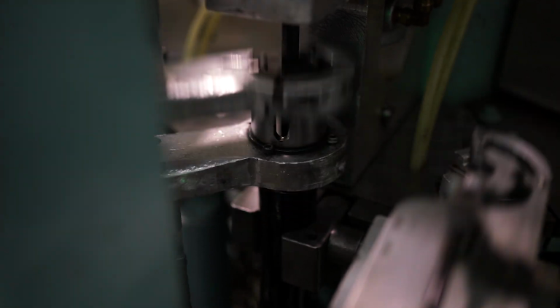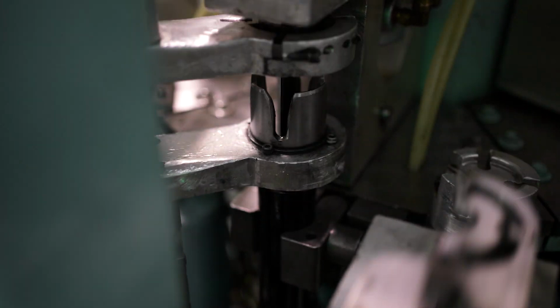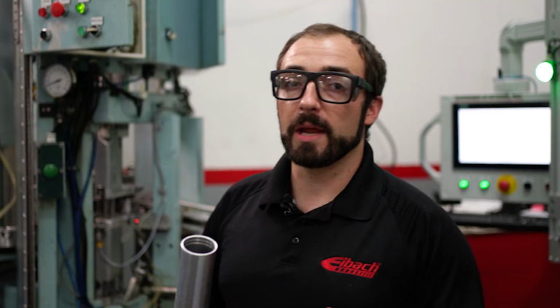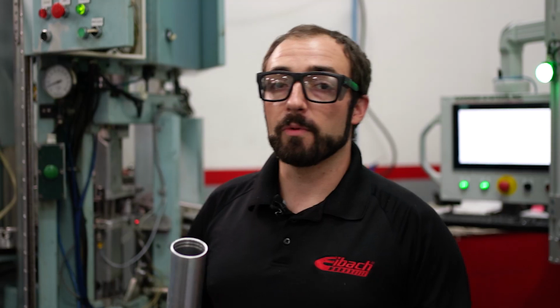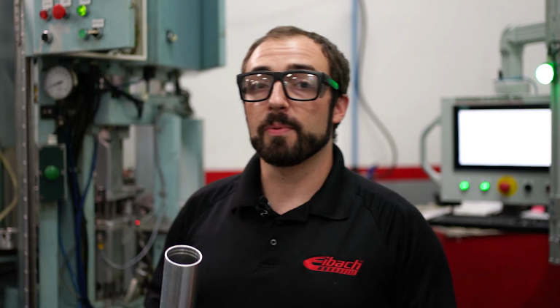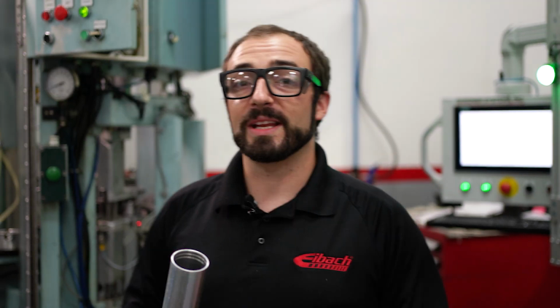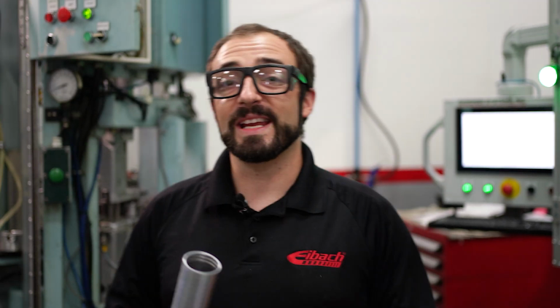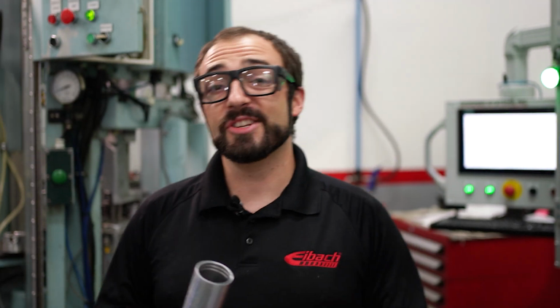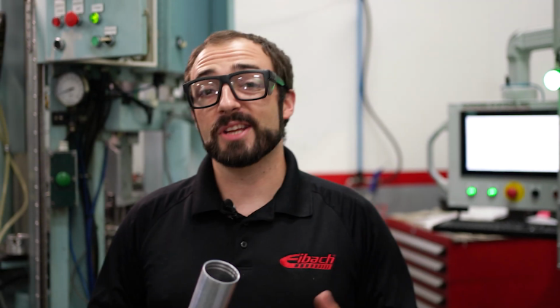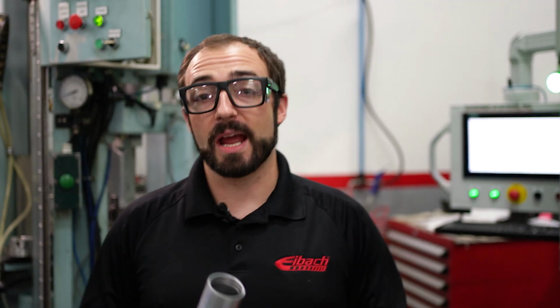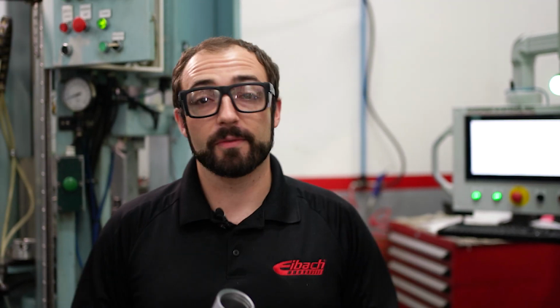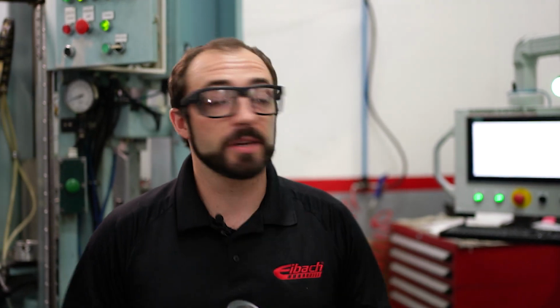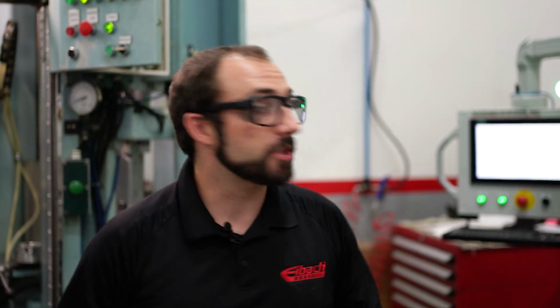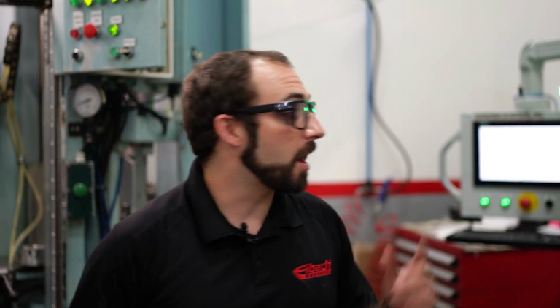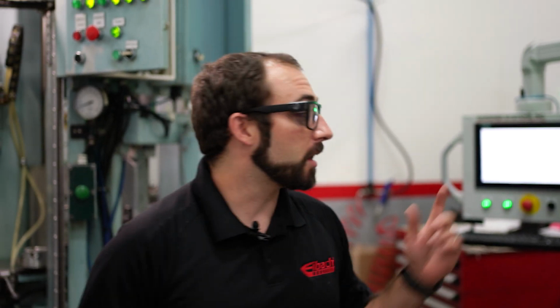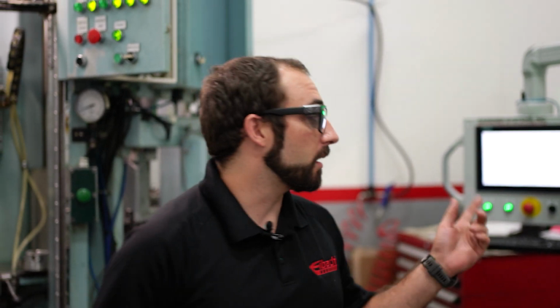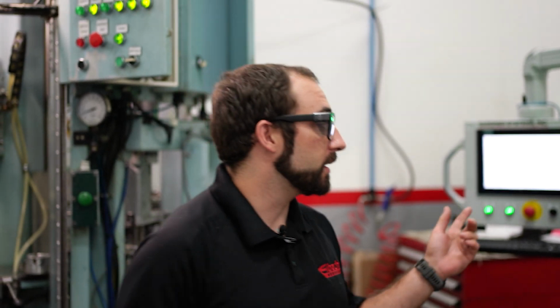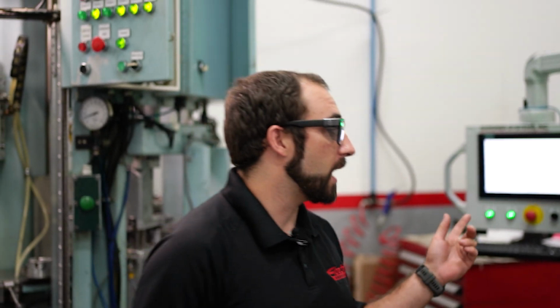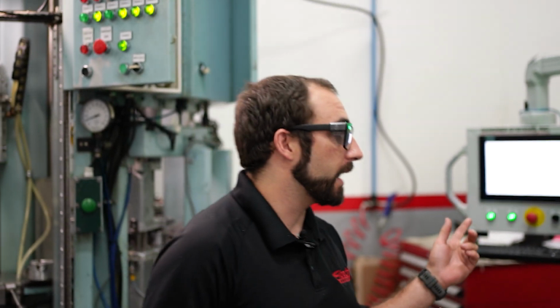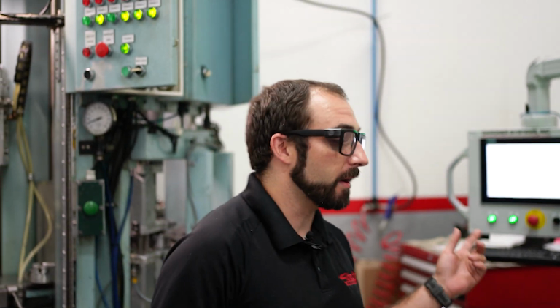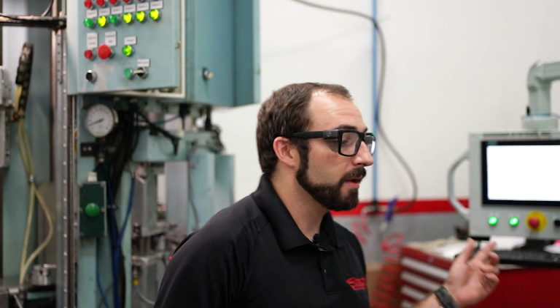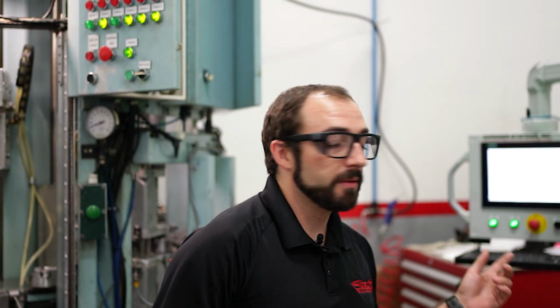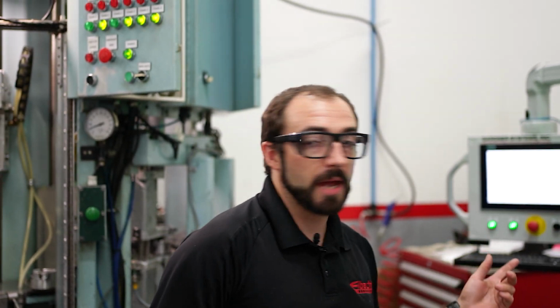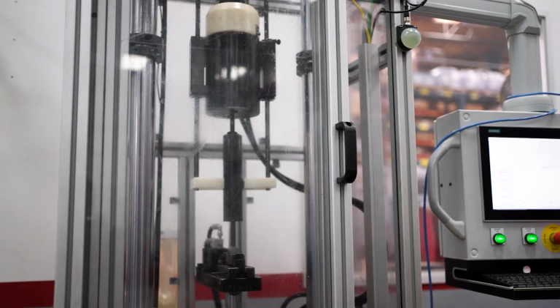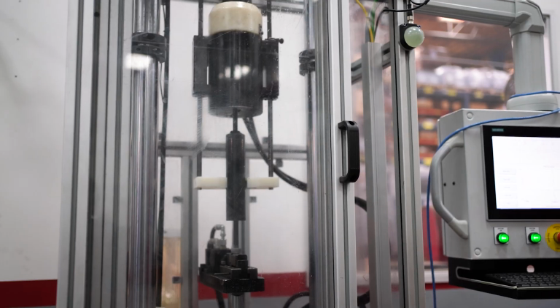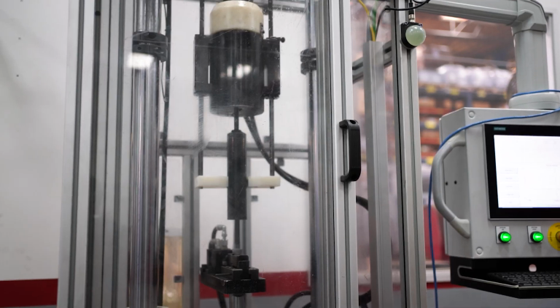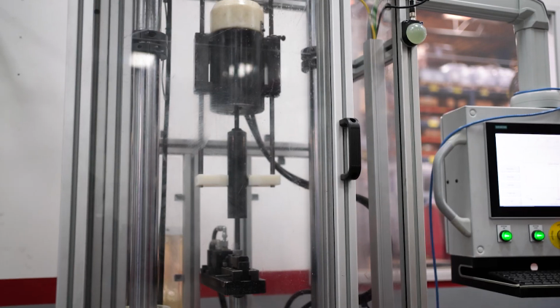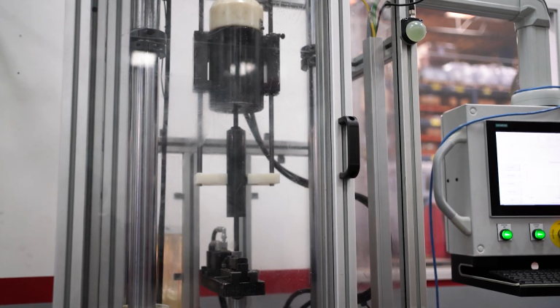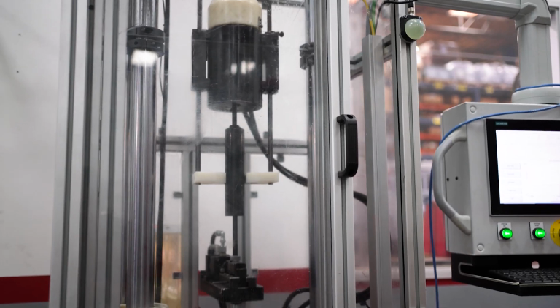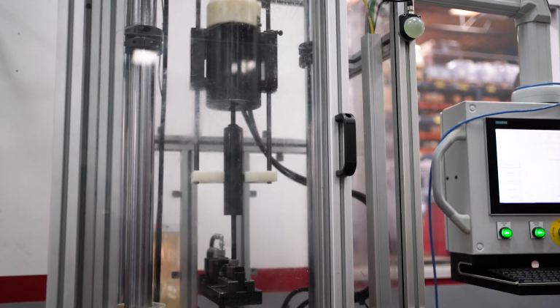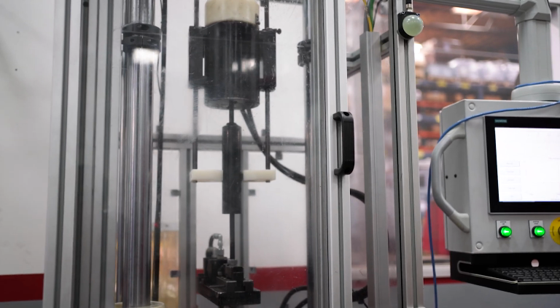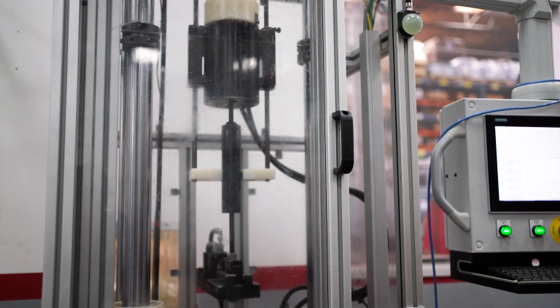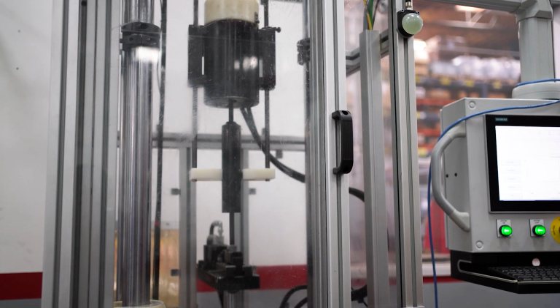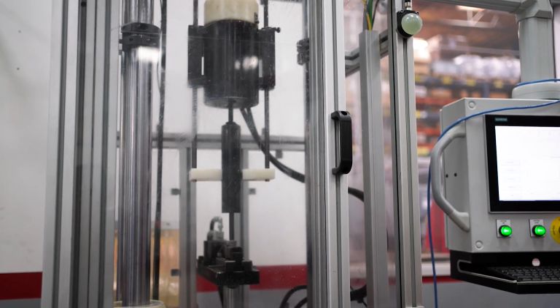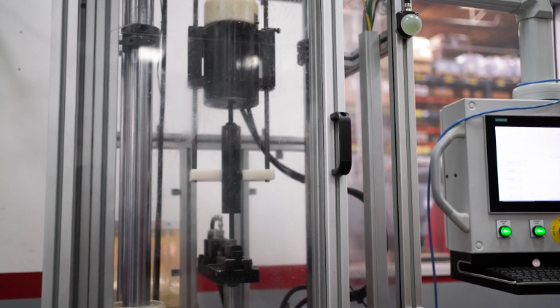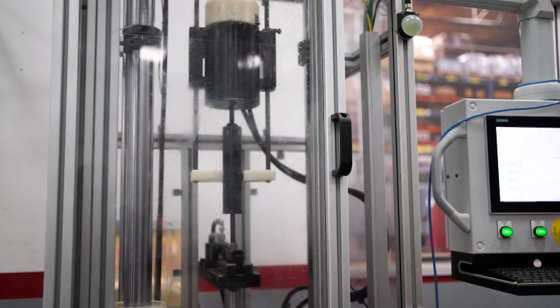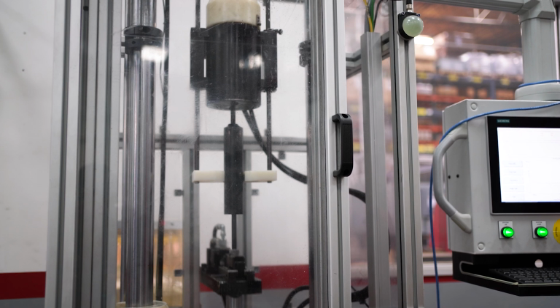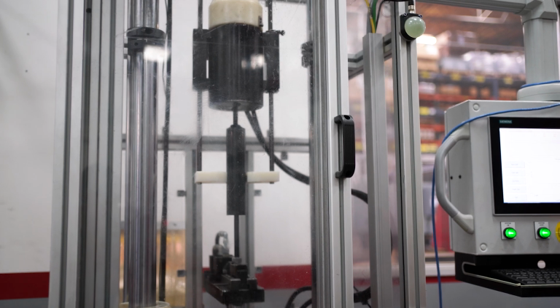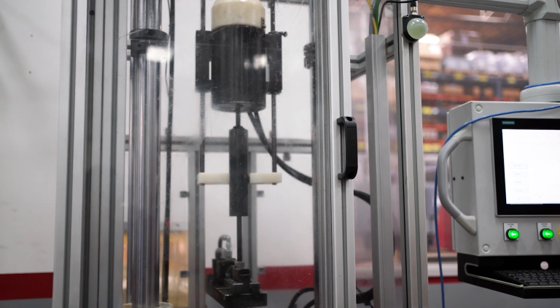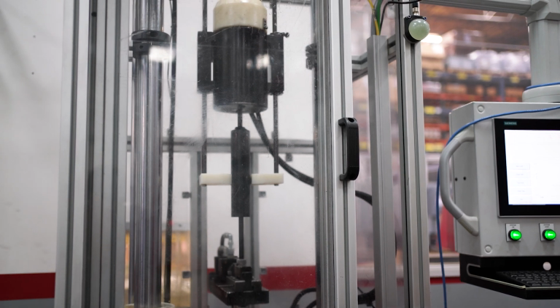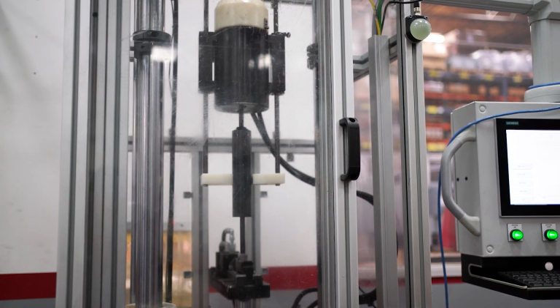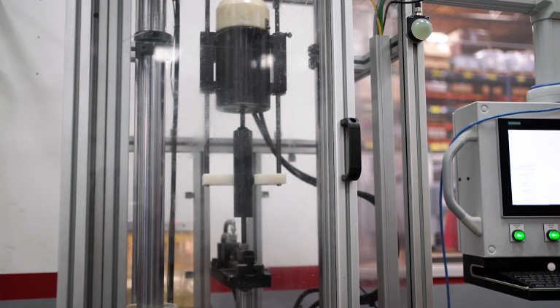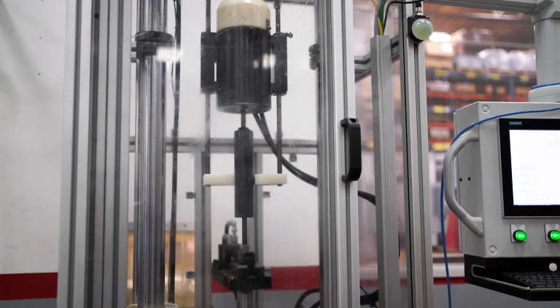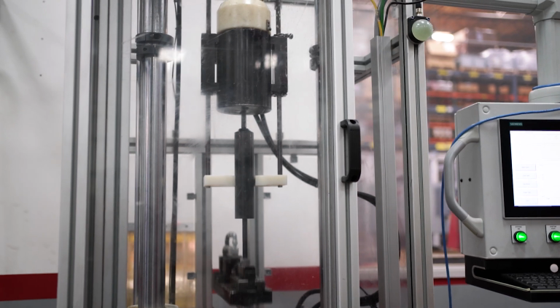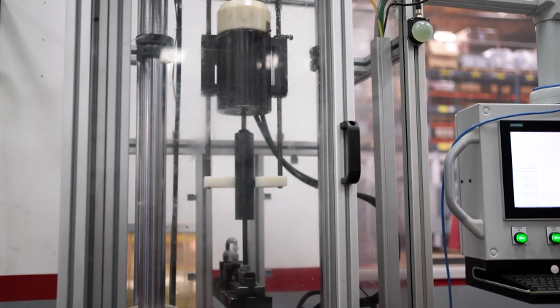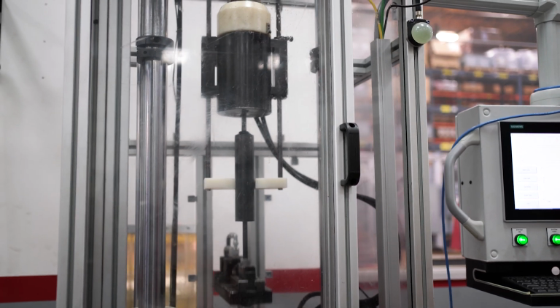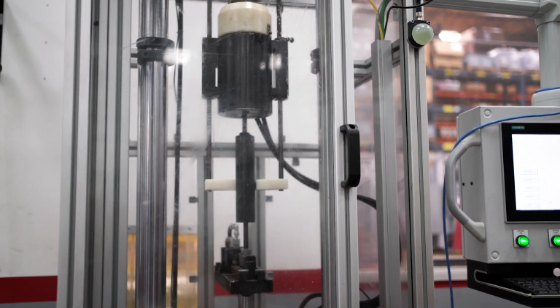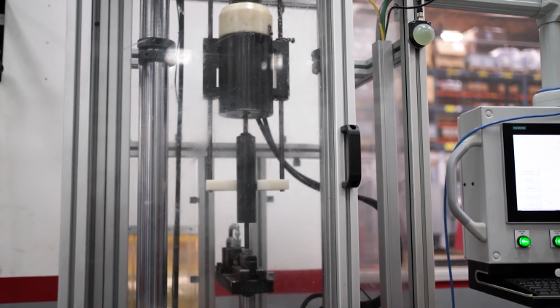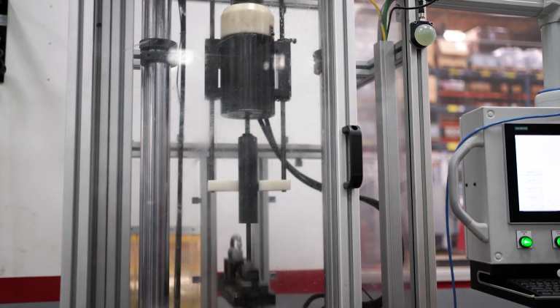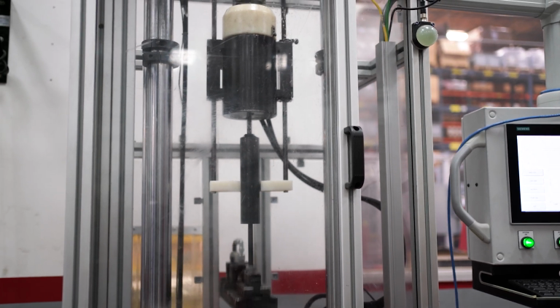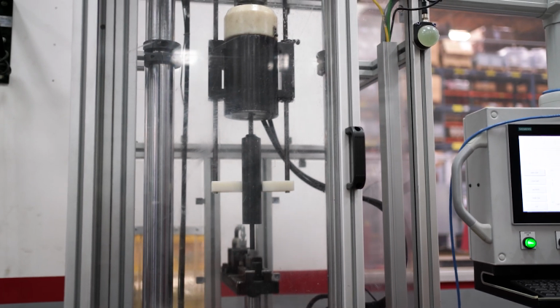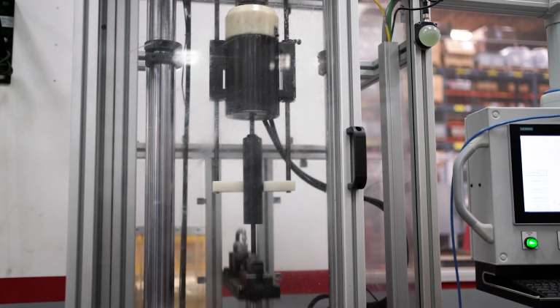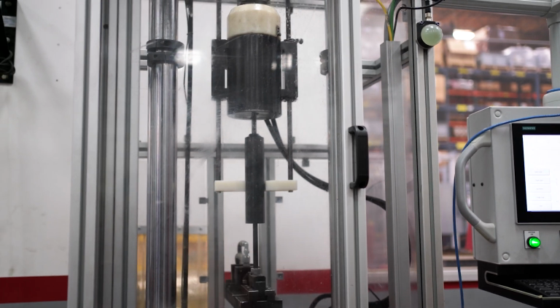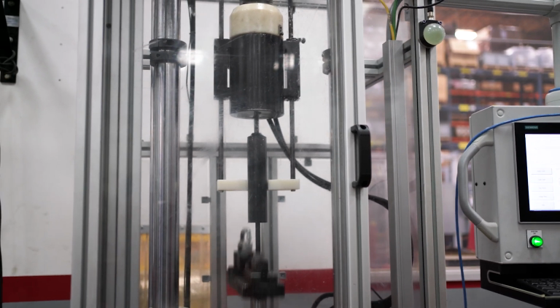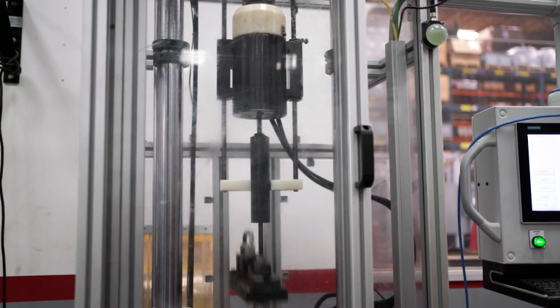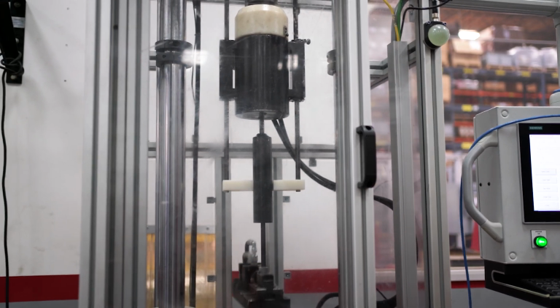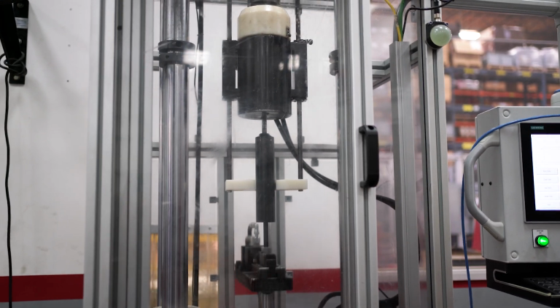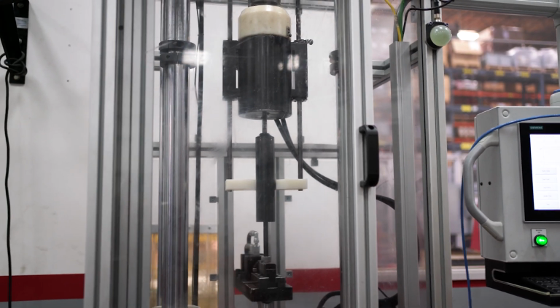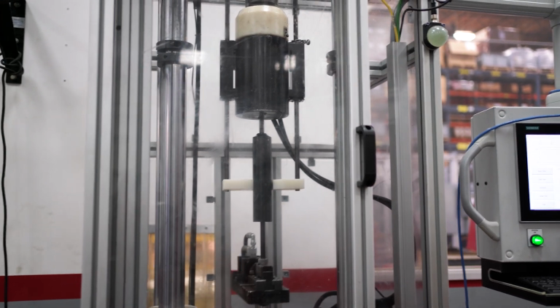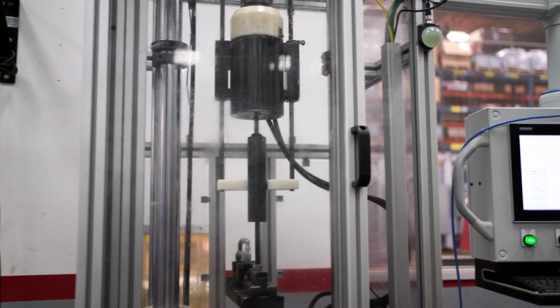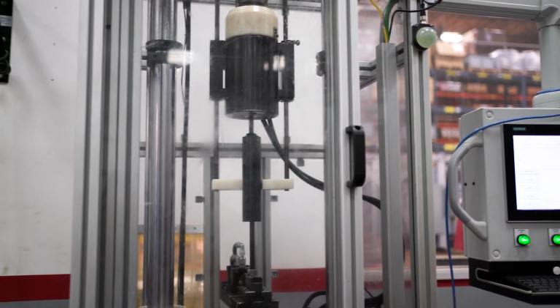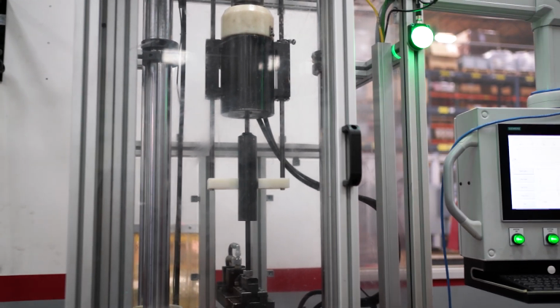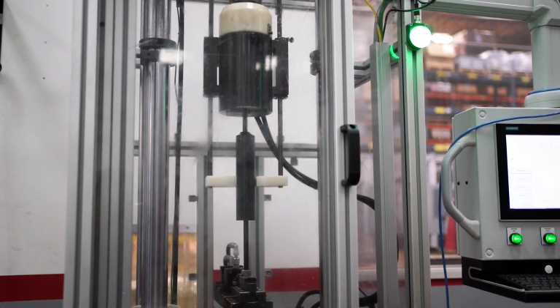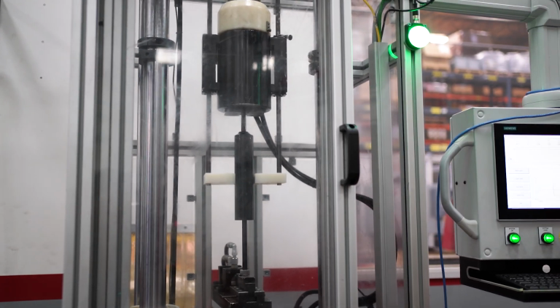From there, we'll put each and every shock on the dyno. That ensures that all the shocks you're getting are perfectly matched left to right, batch after batch after batch.